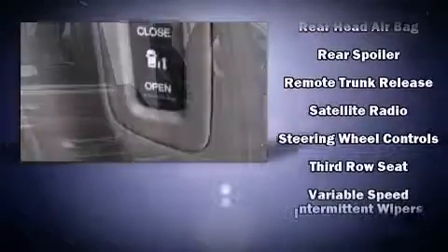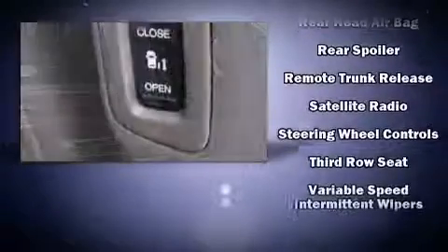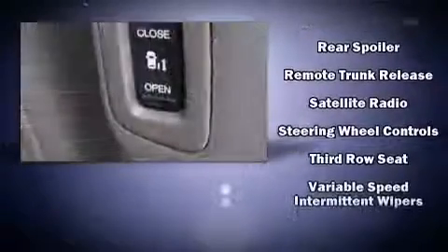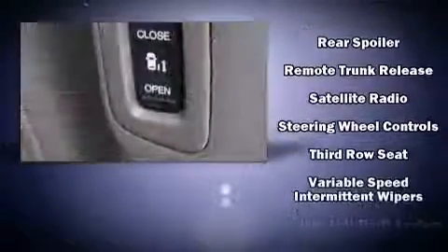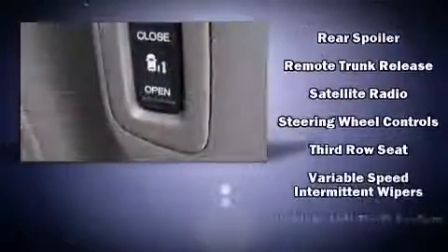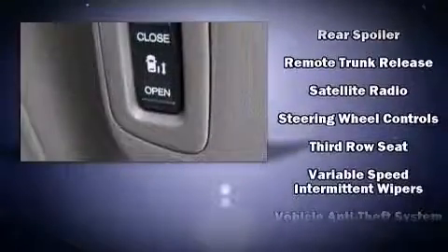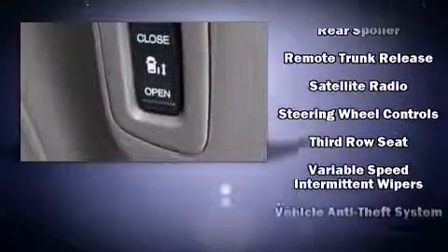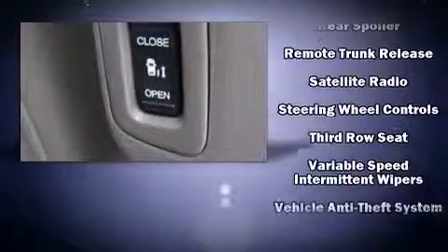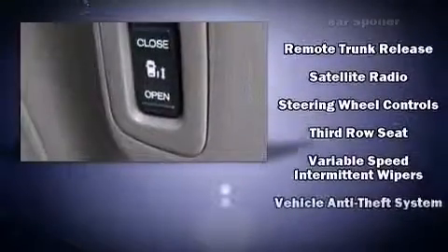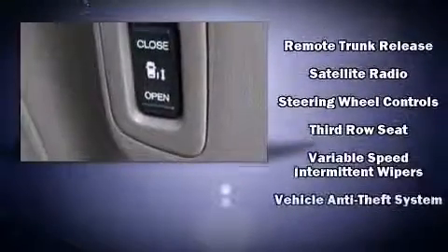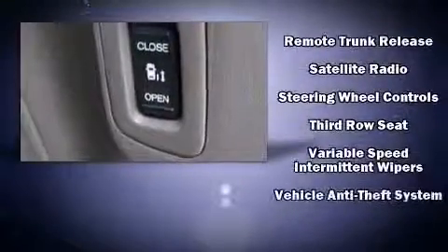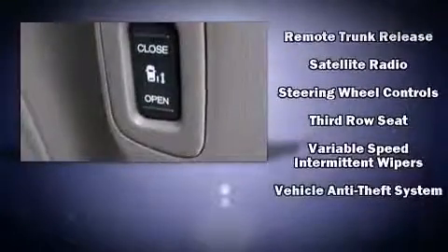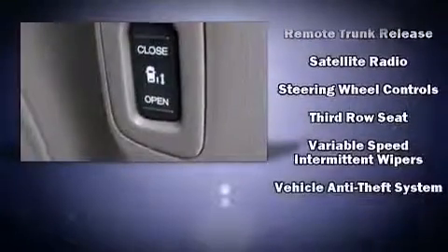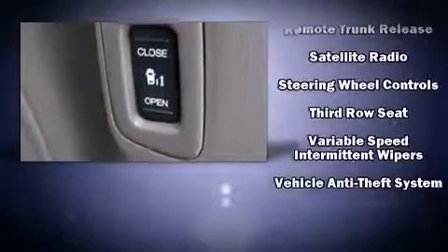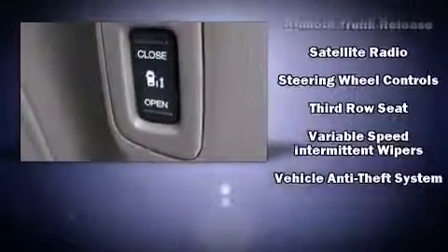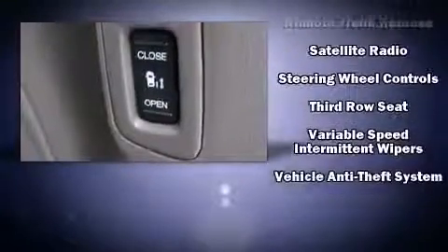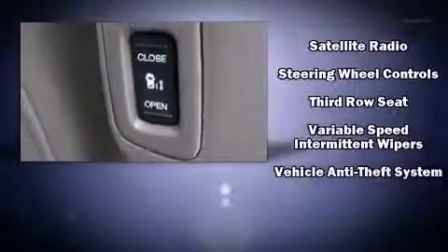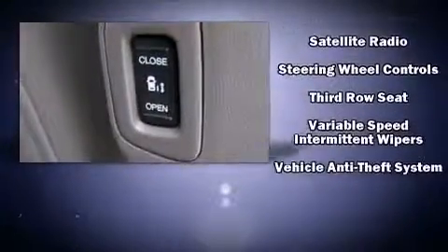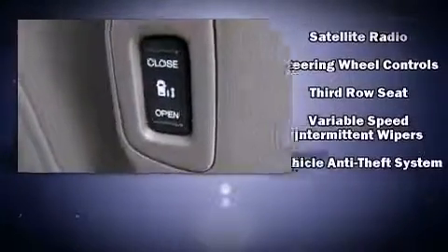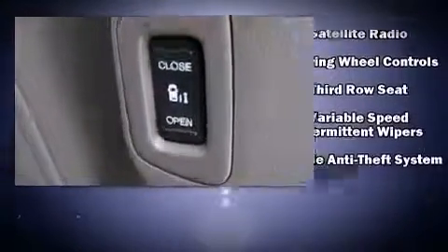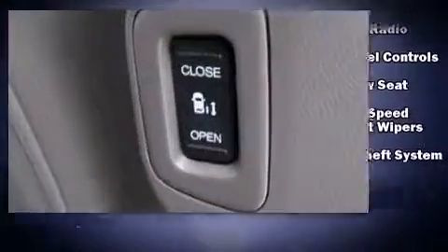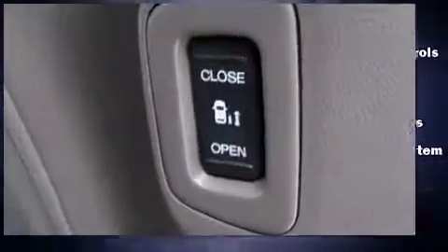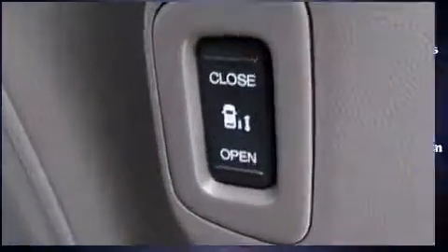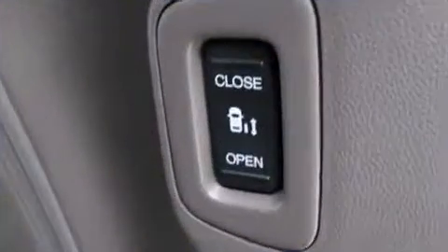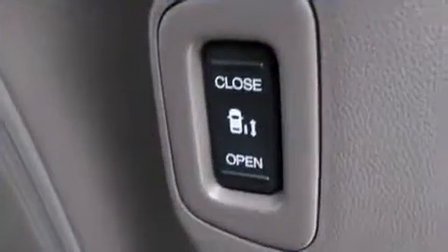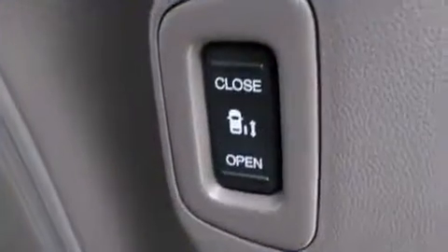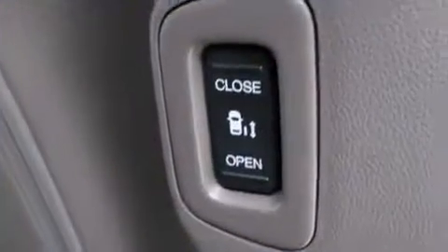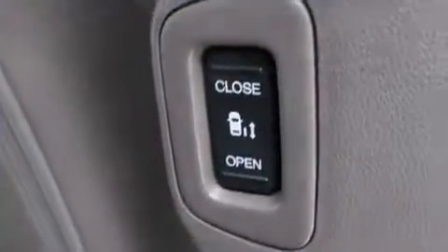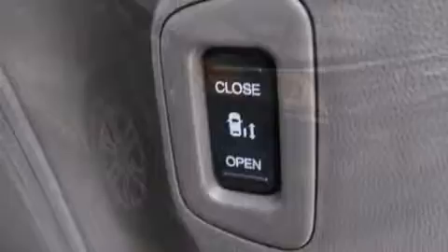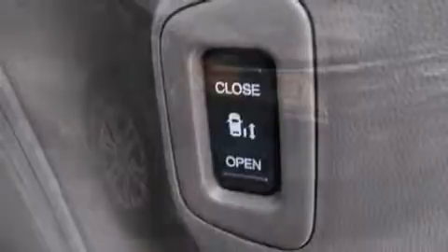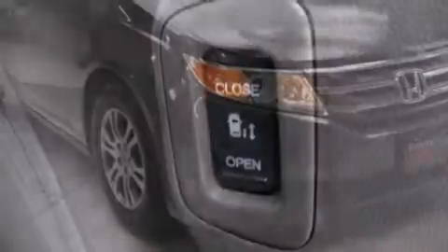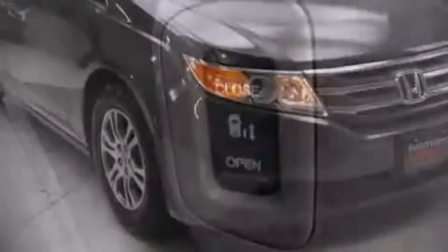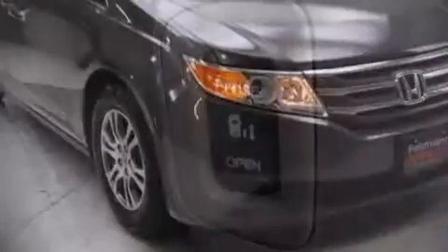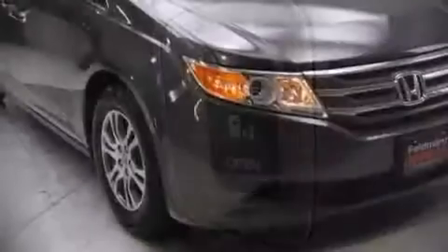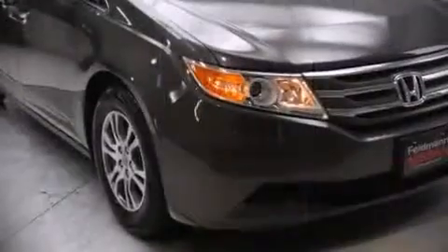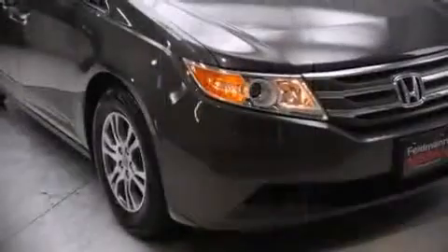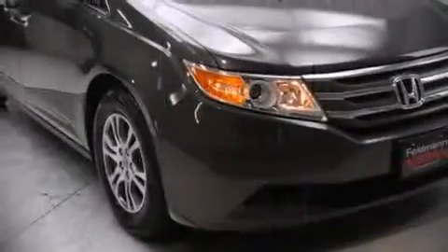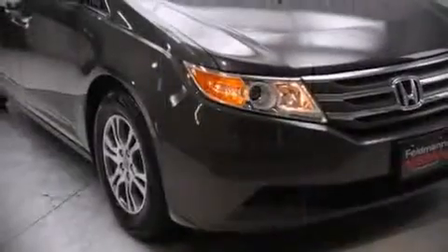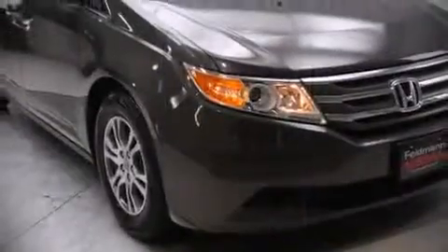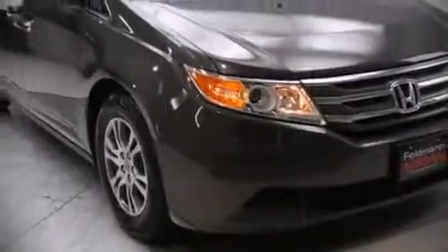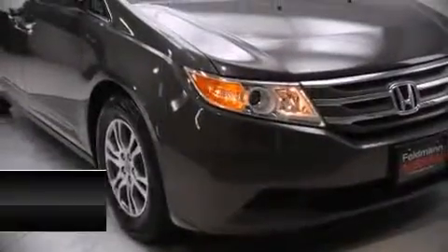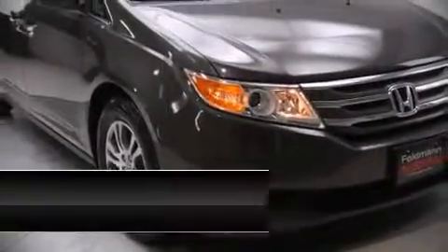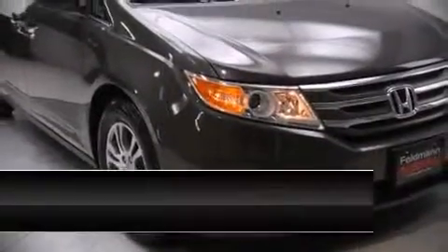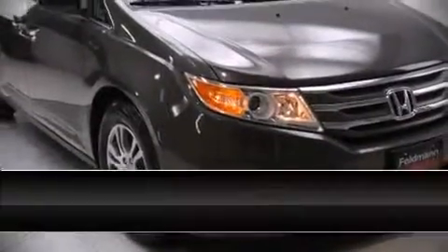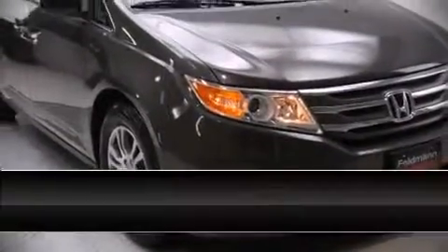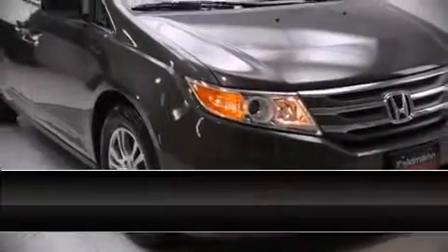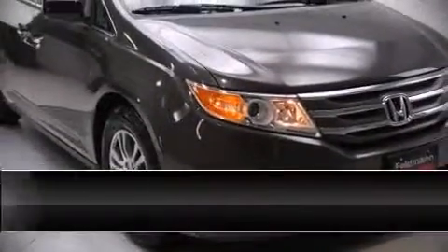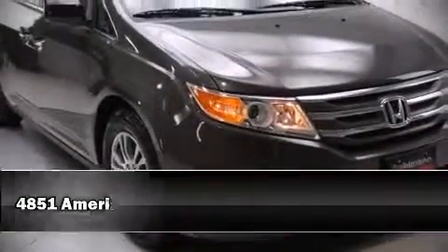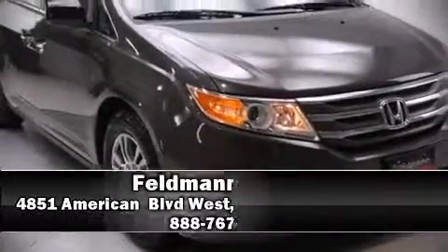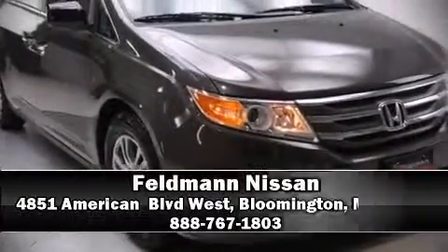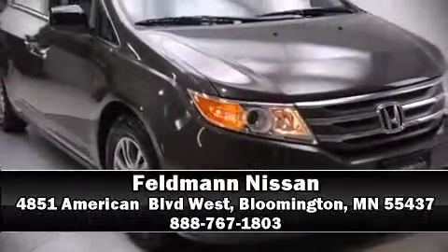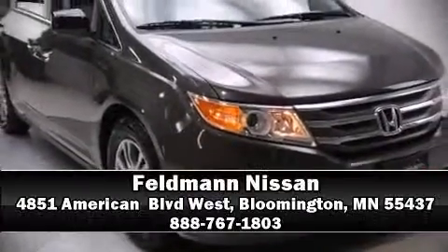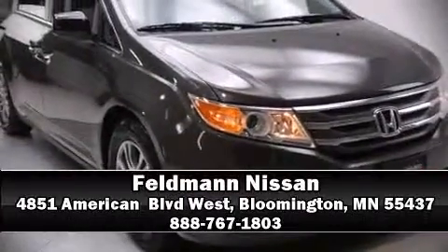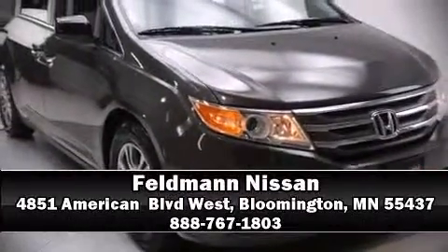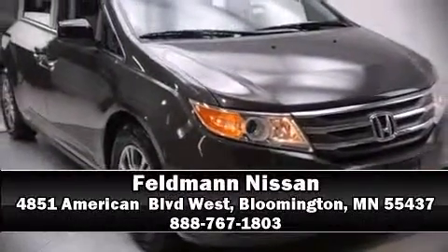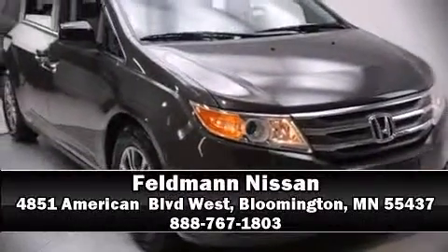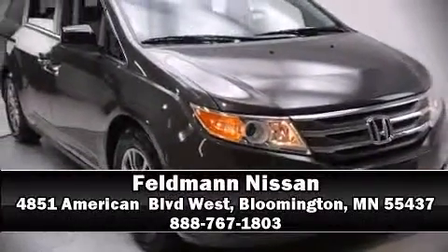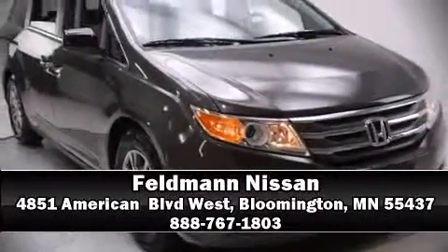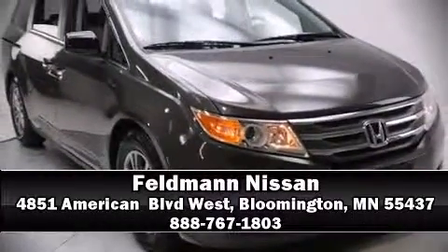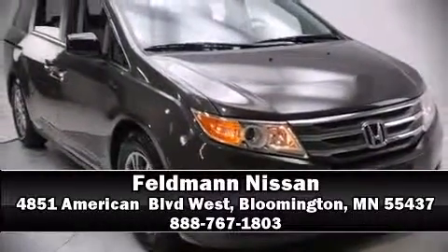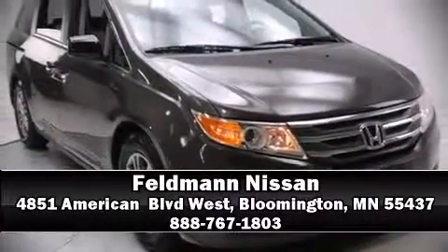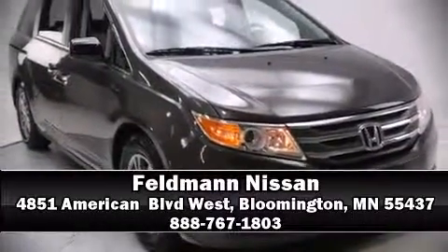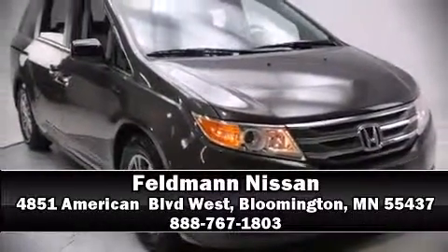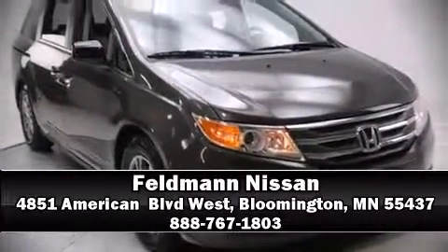Our experienced sales staff is eager to share its knowledge and enthusiasm with you. Come on in and take a test drive. Don't forget to subscribe.